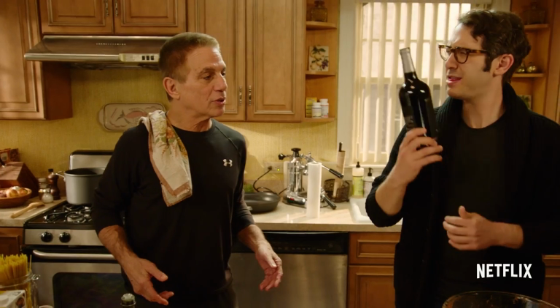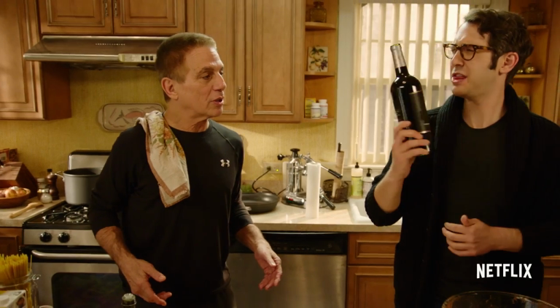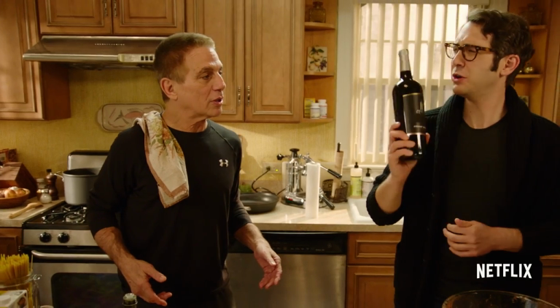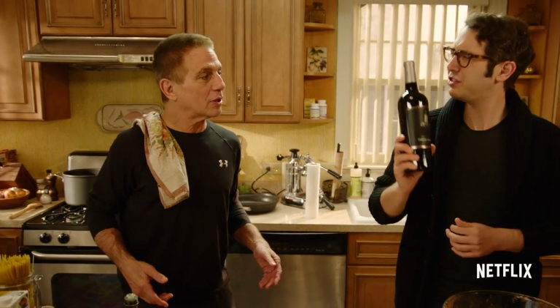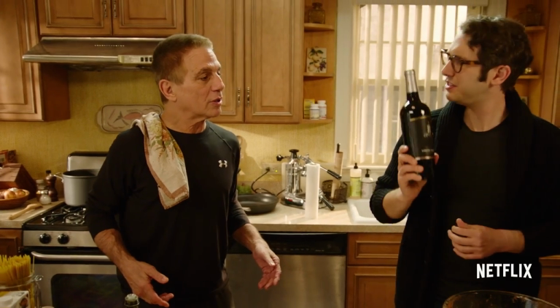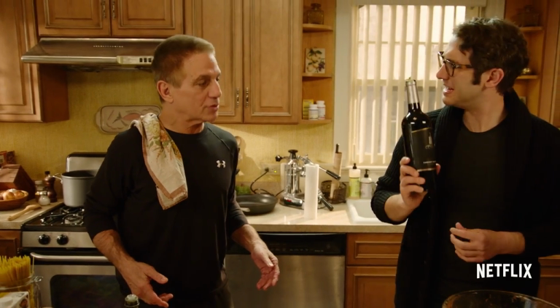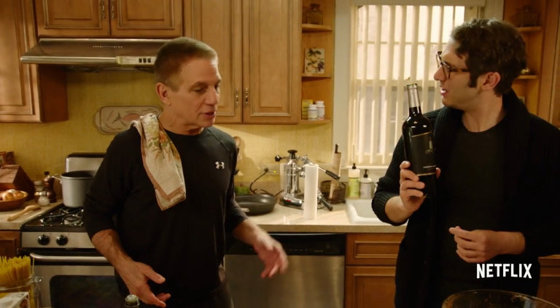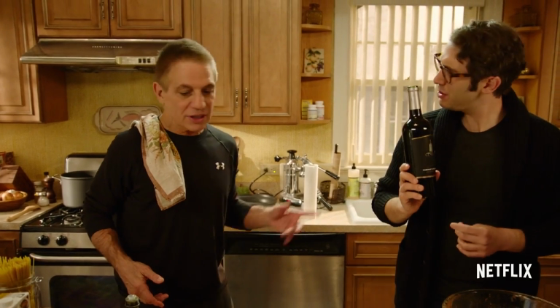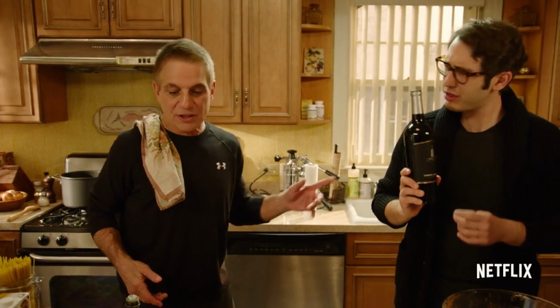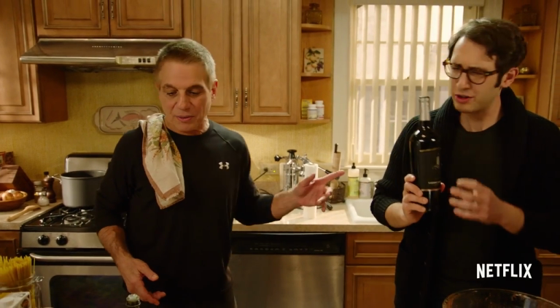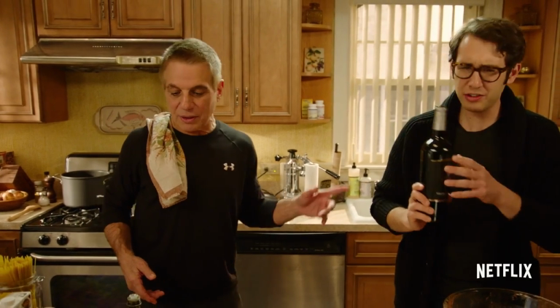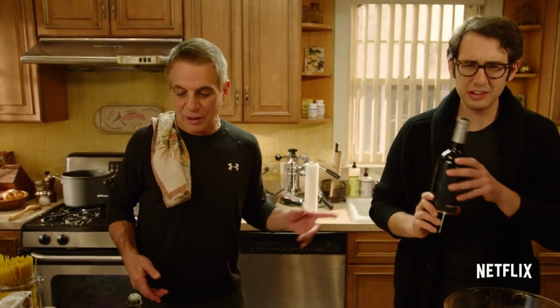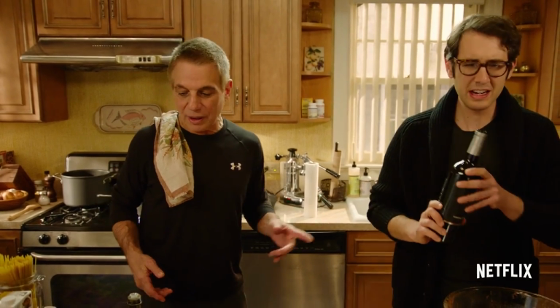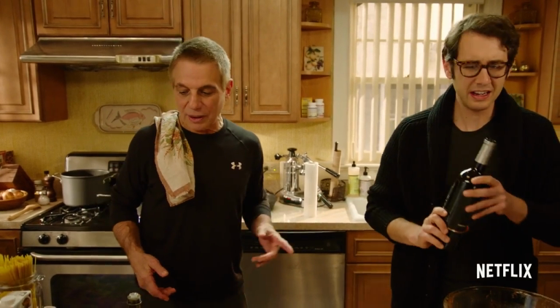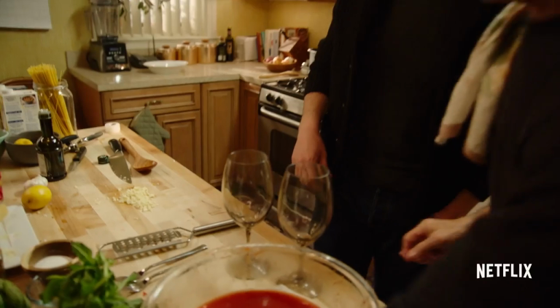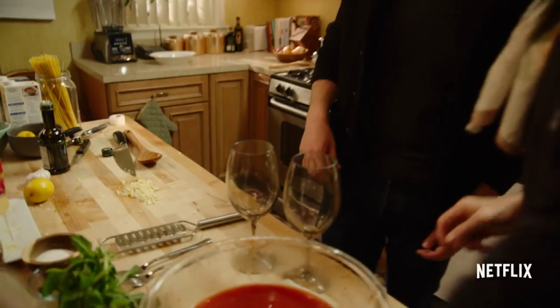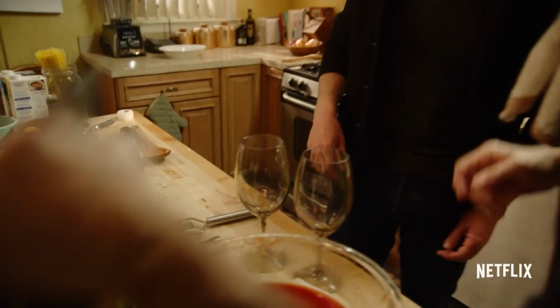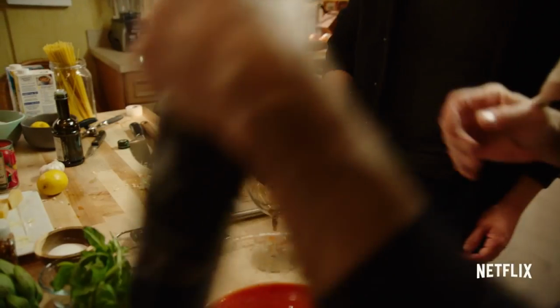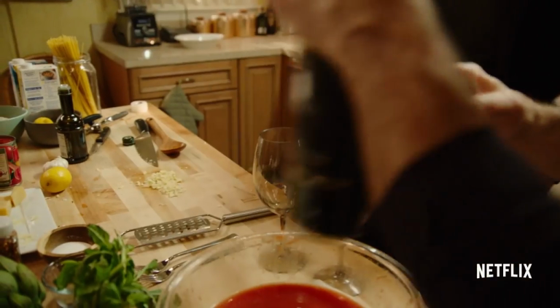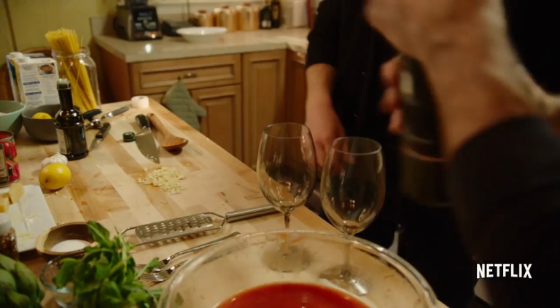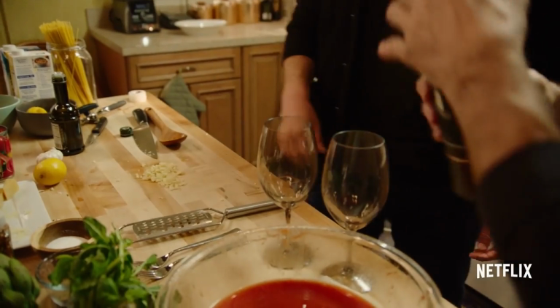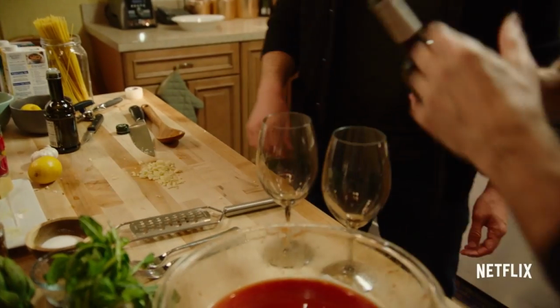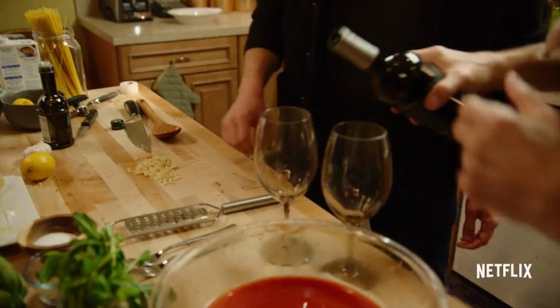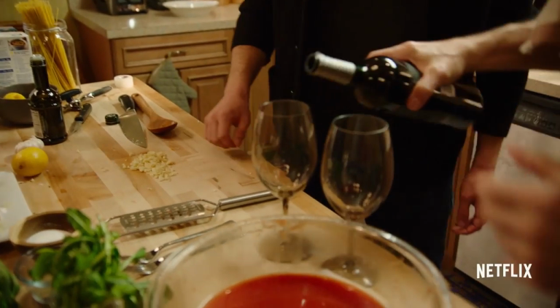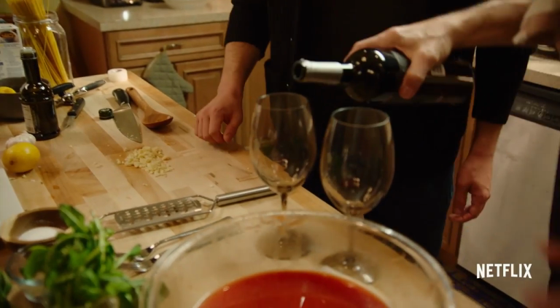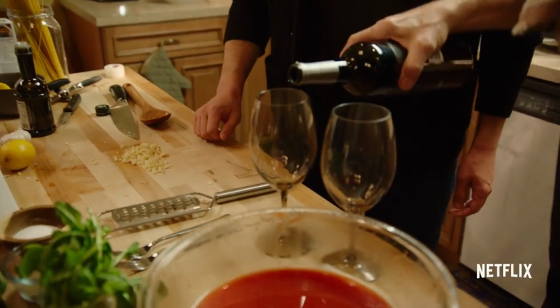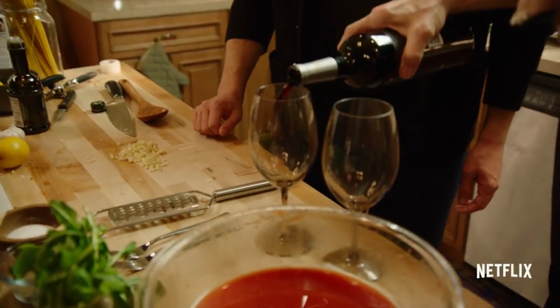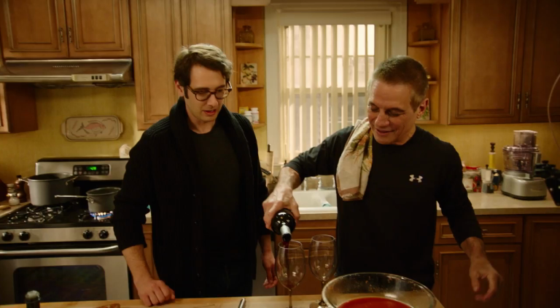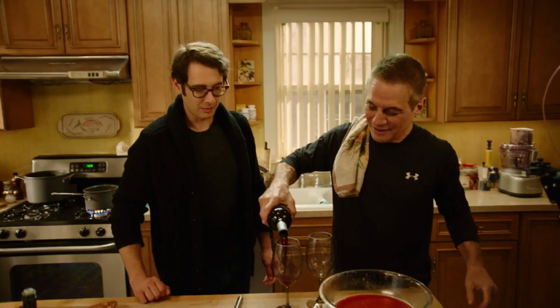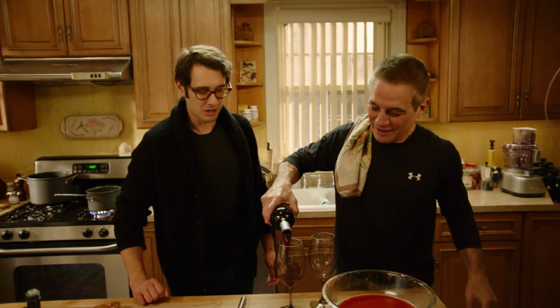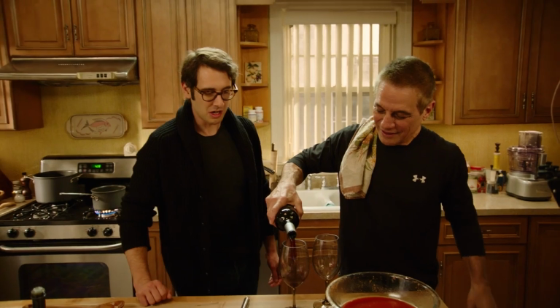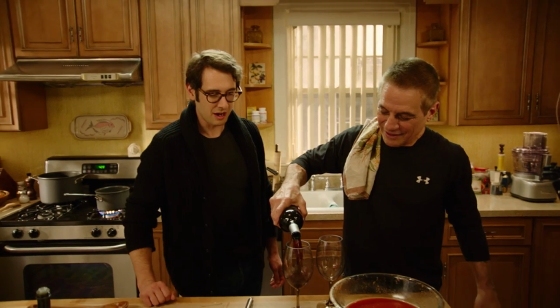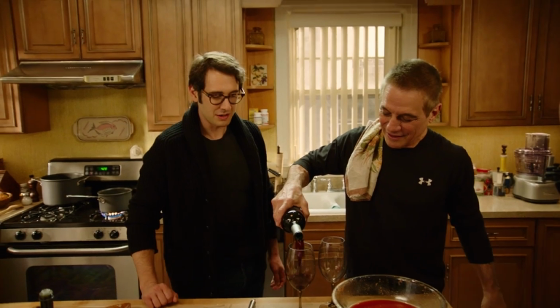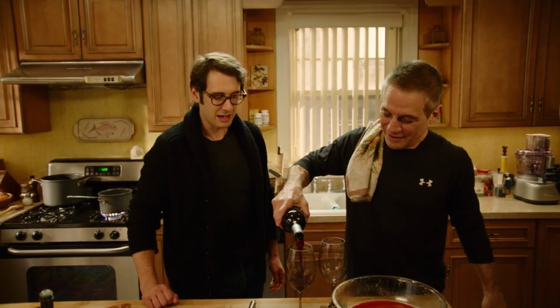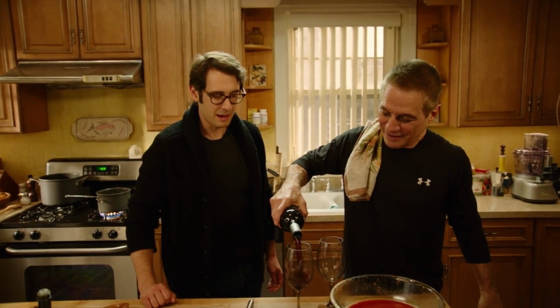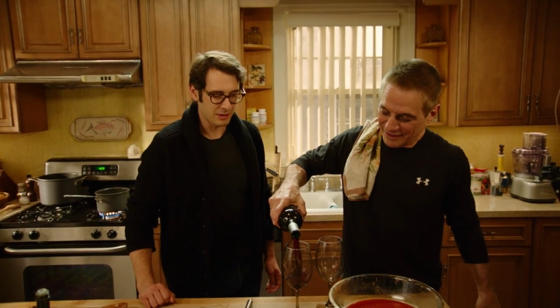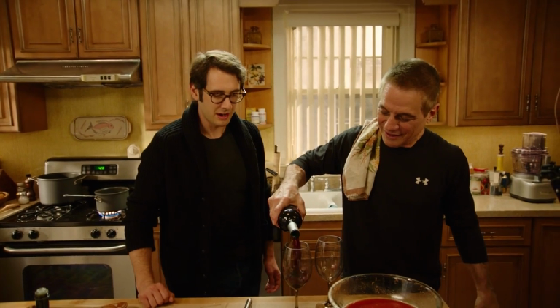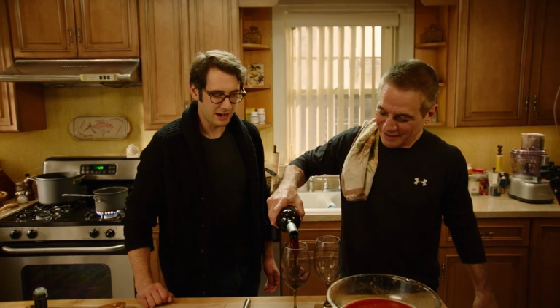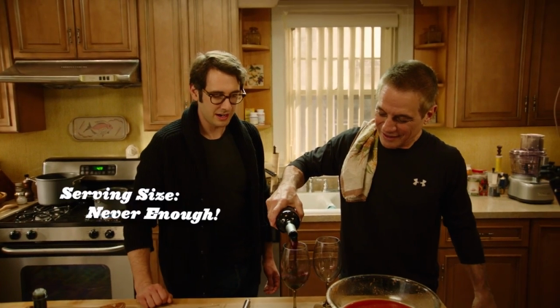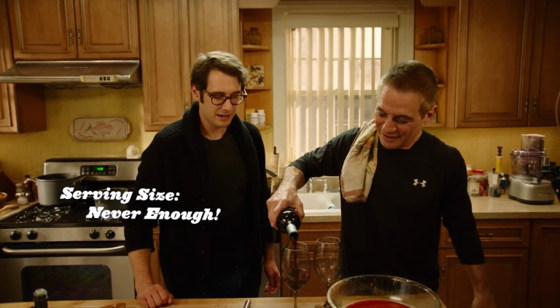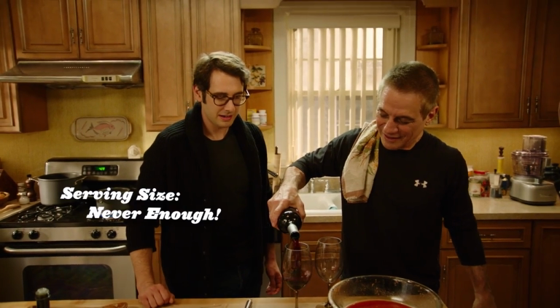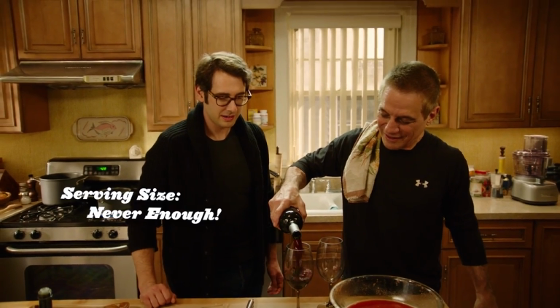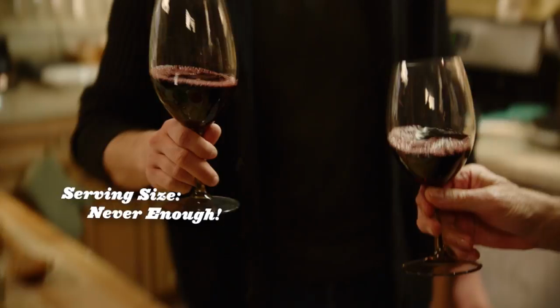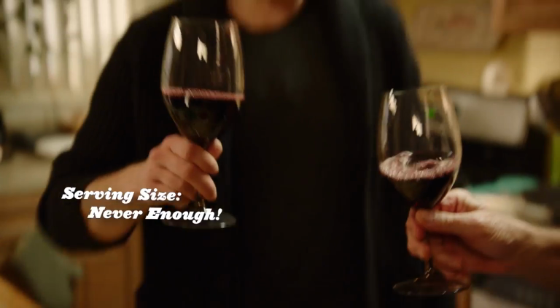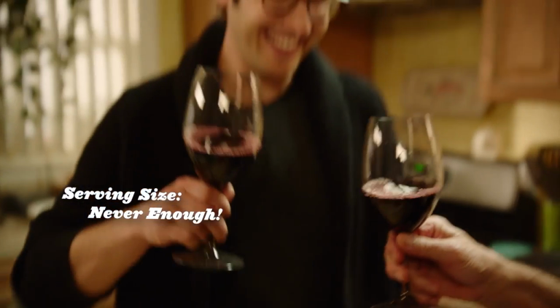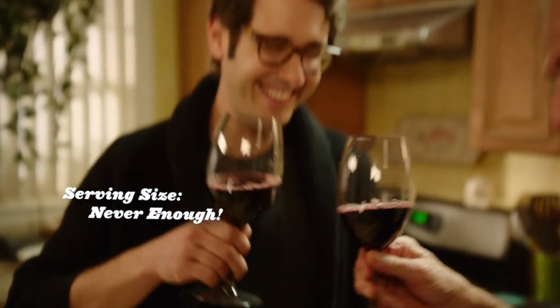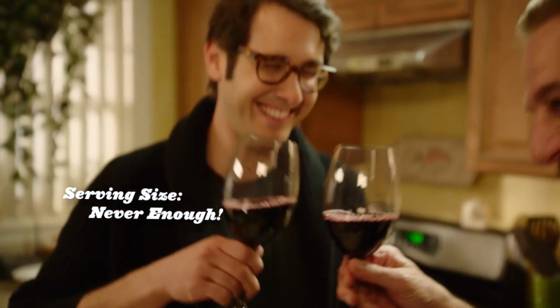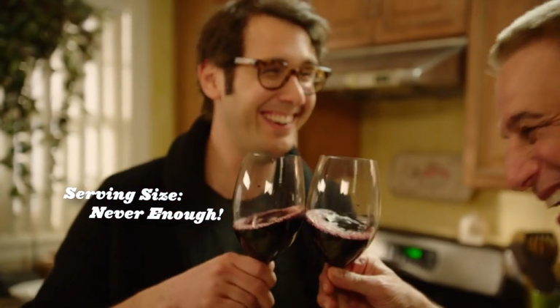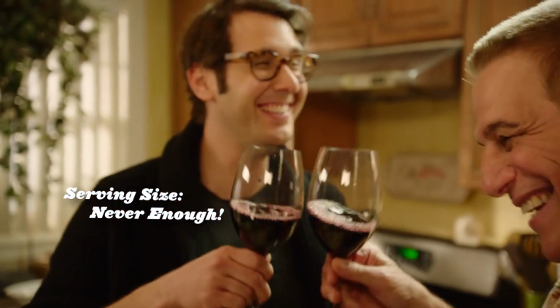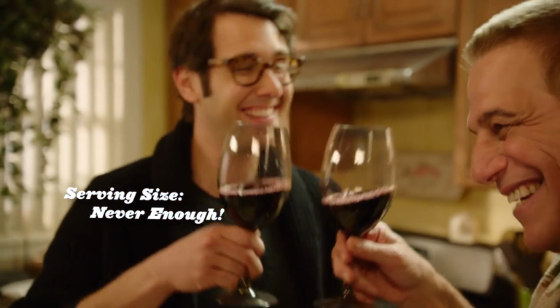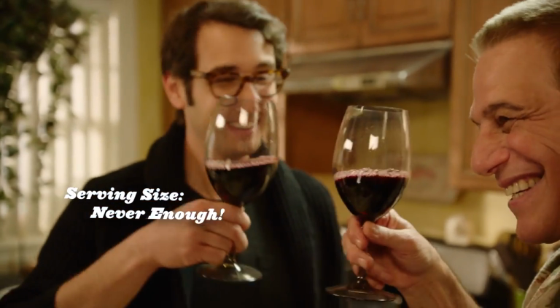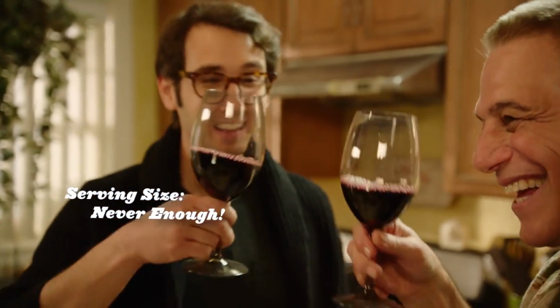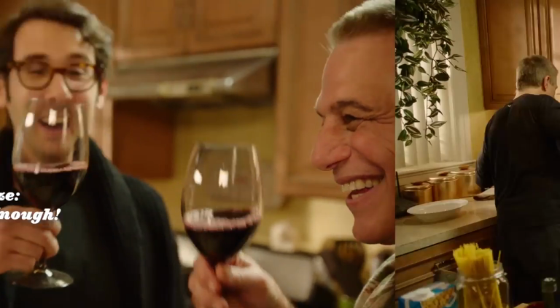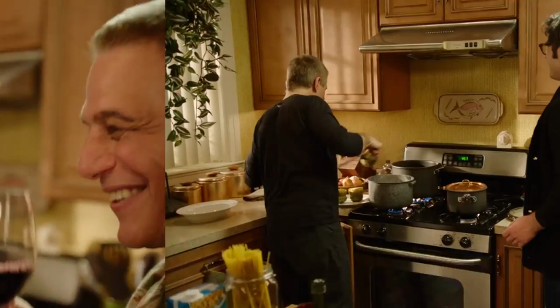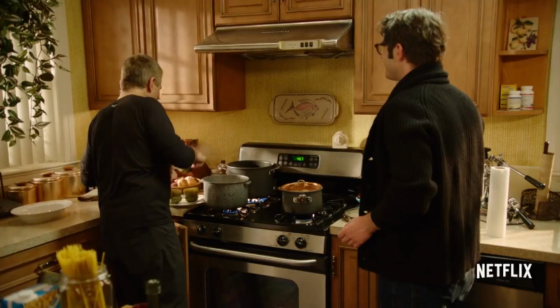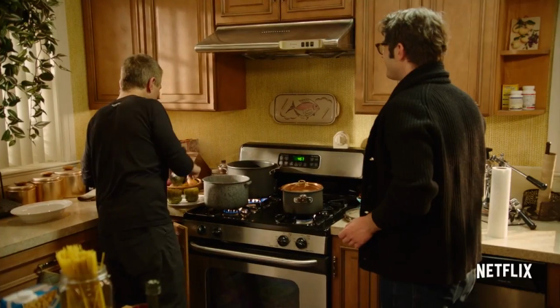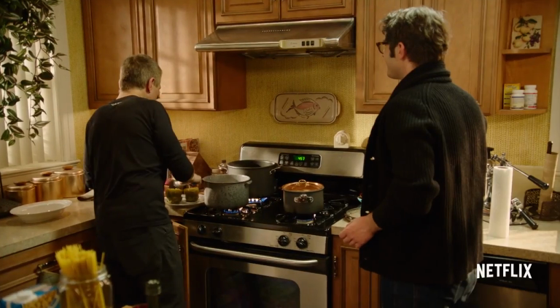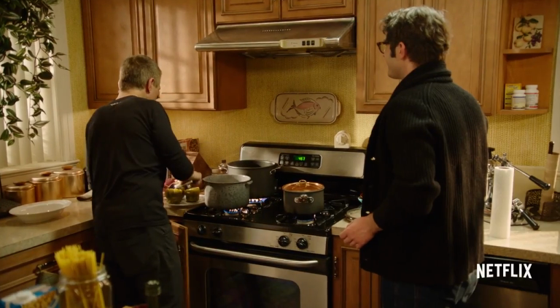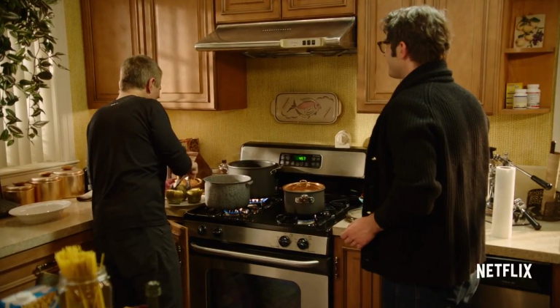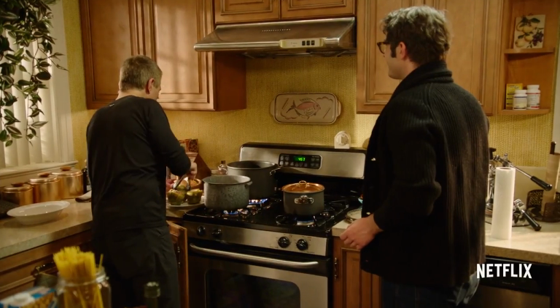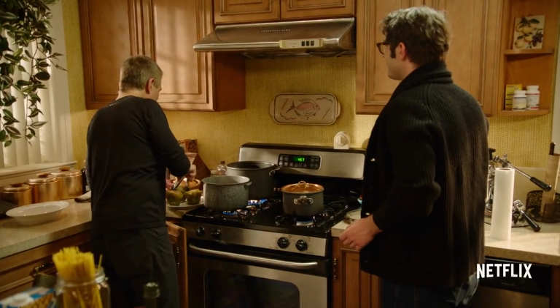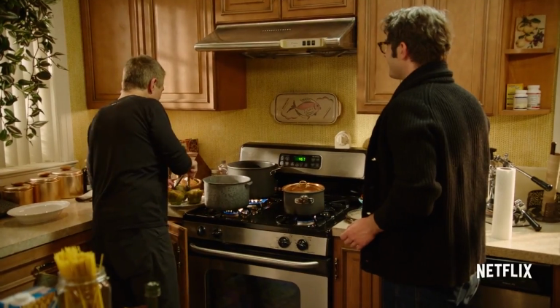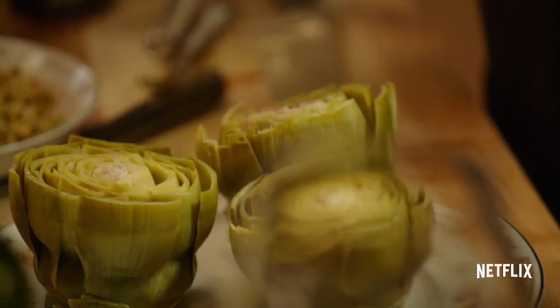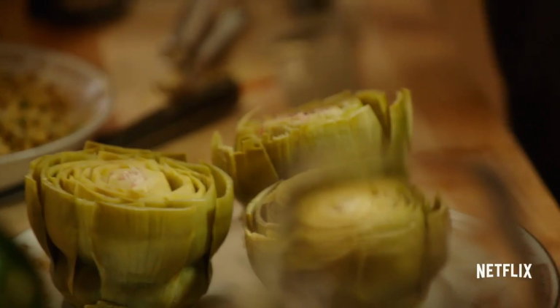I'm thirsty. Are you thirsty? This is my favorite part of cooking — the Mondavi Cabernet. OK, let's stuff the artichoke.